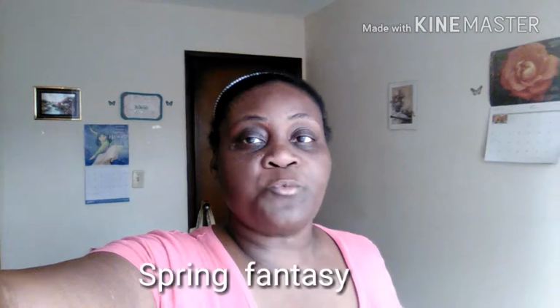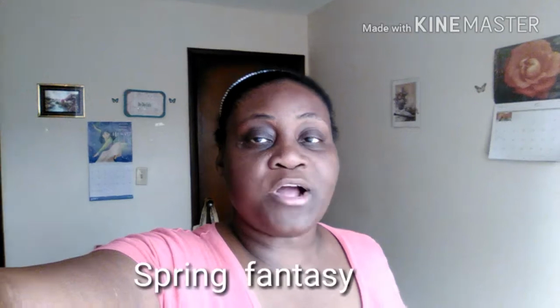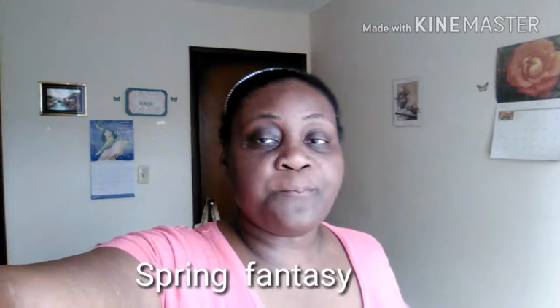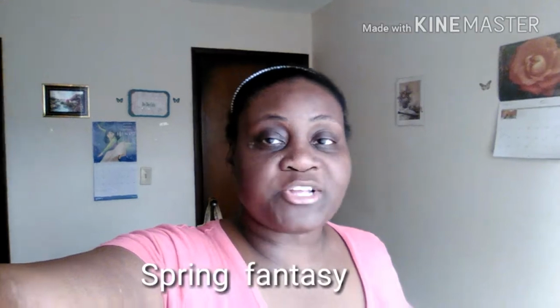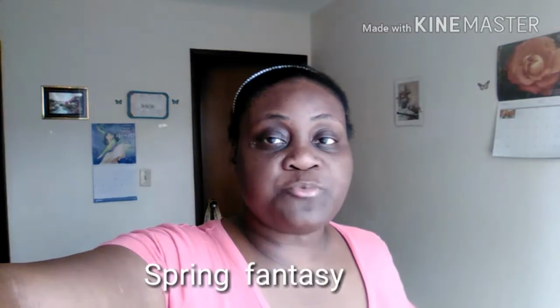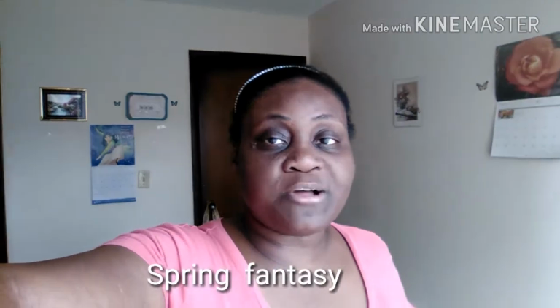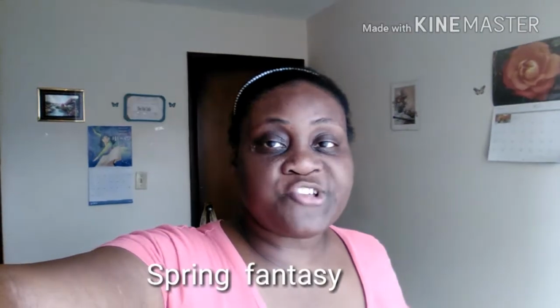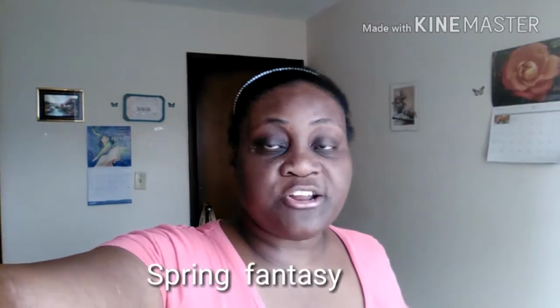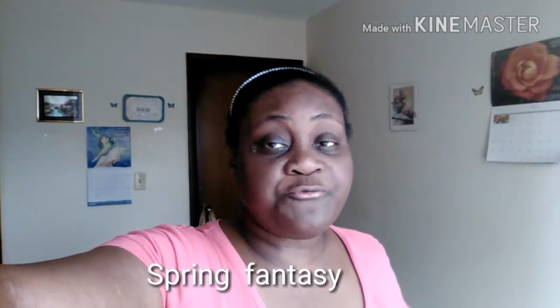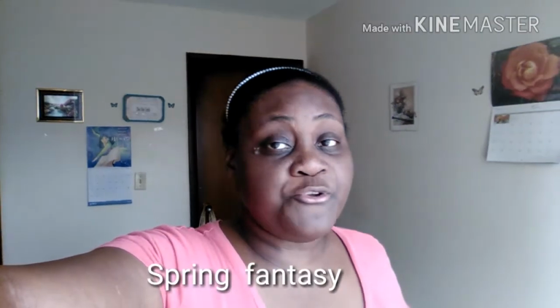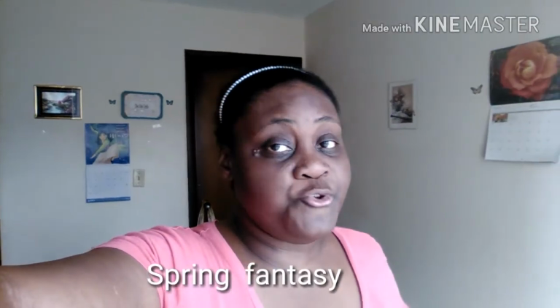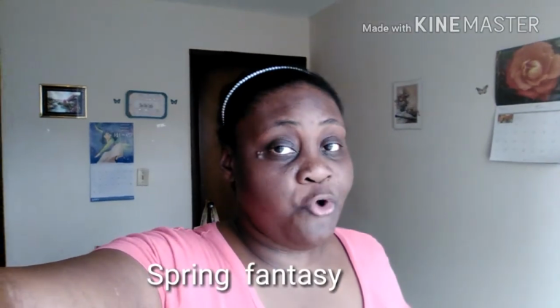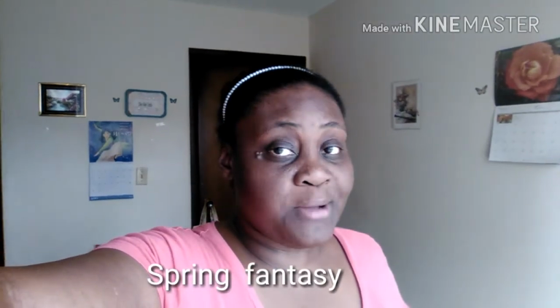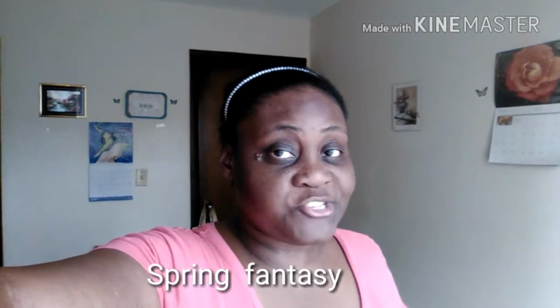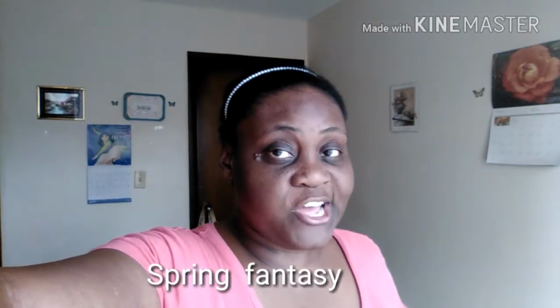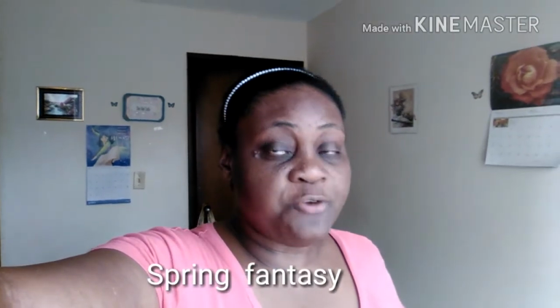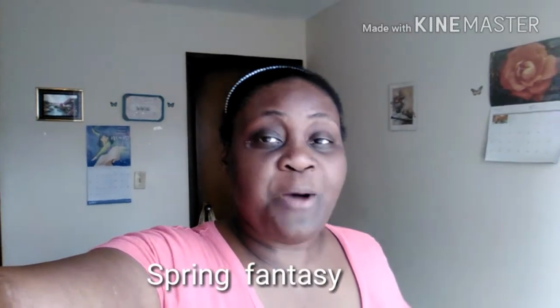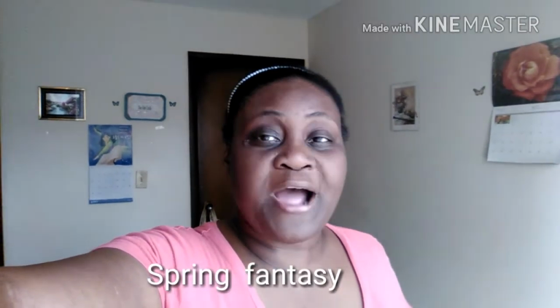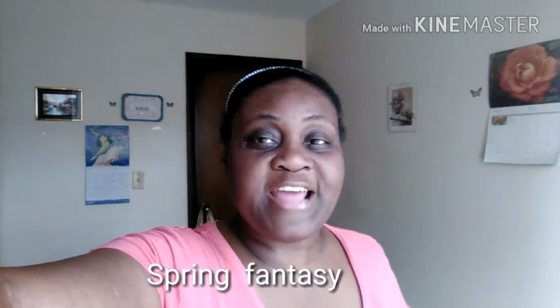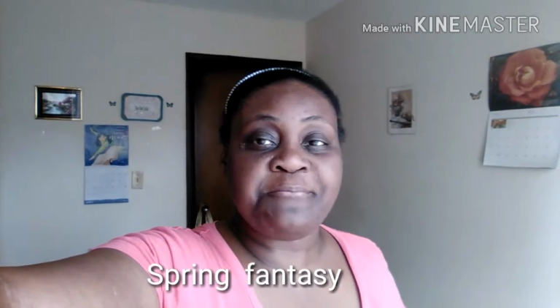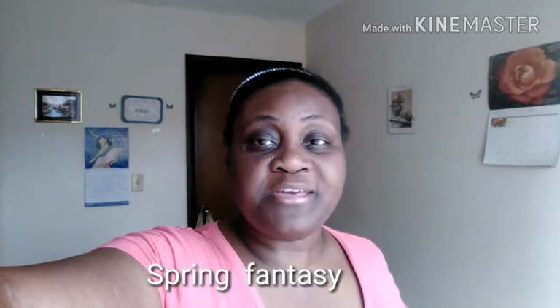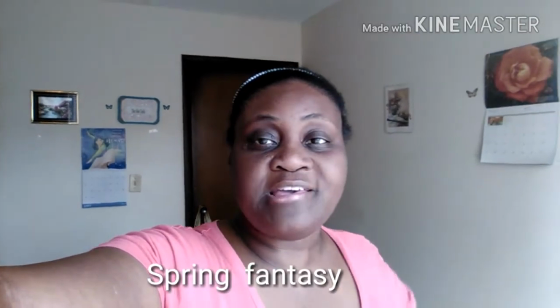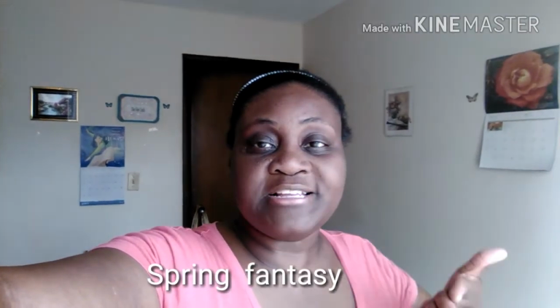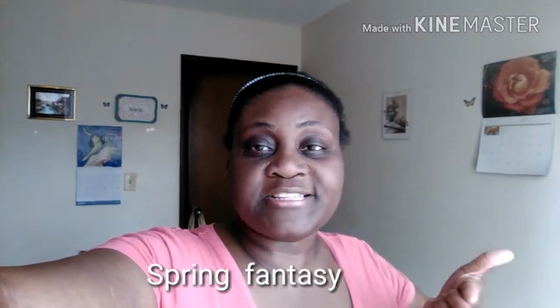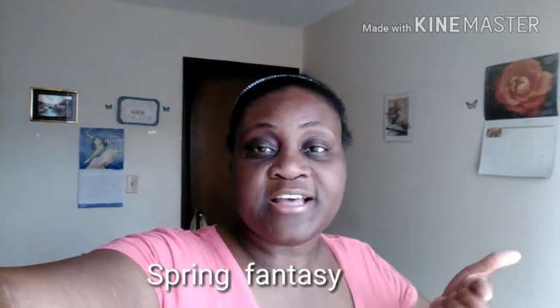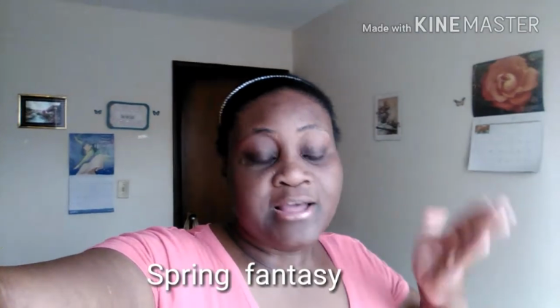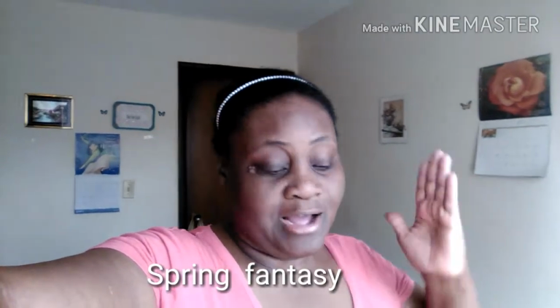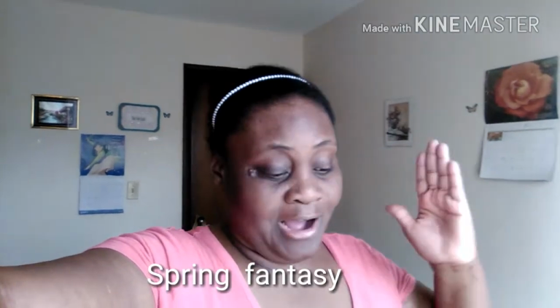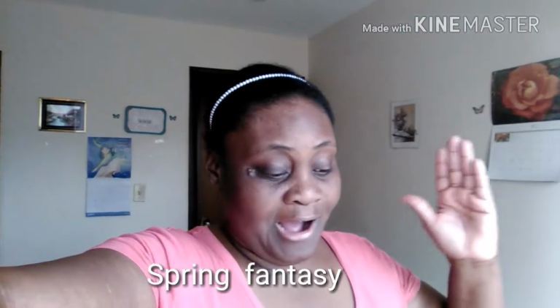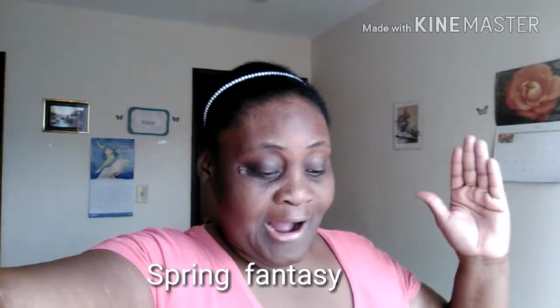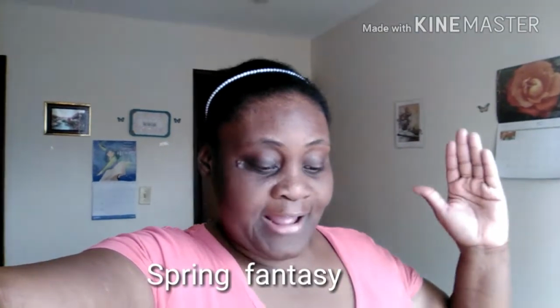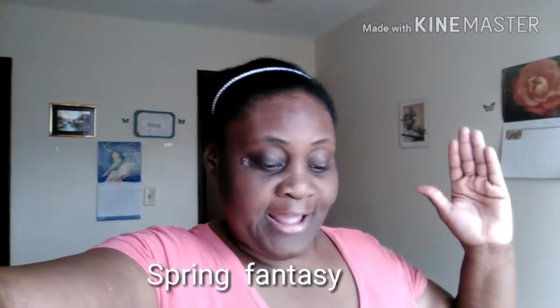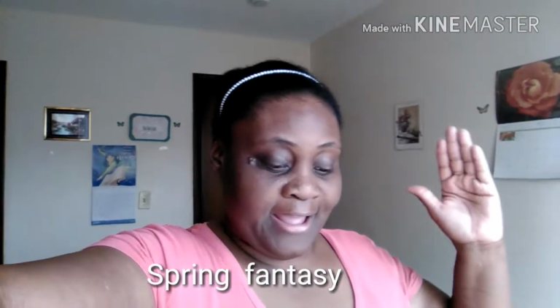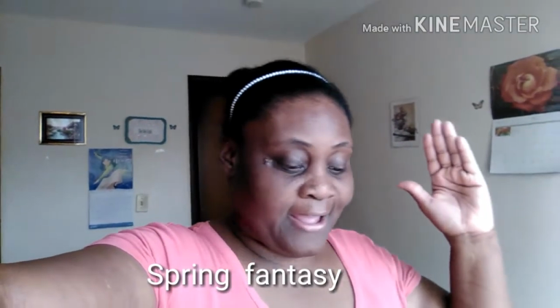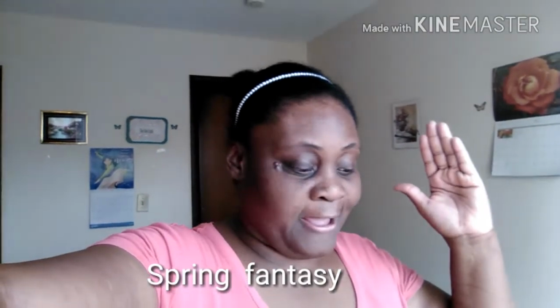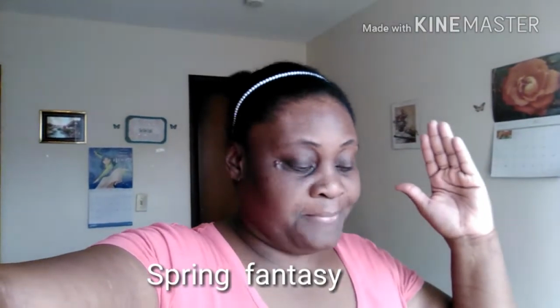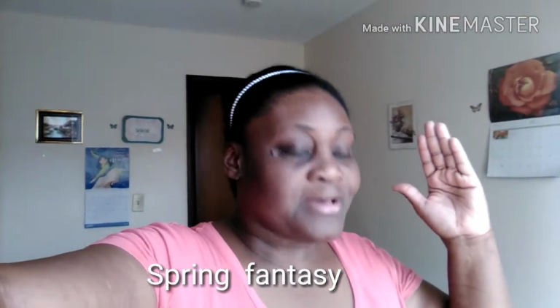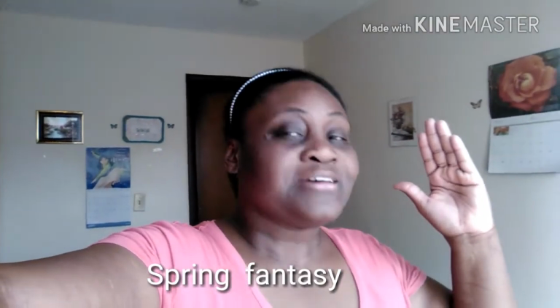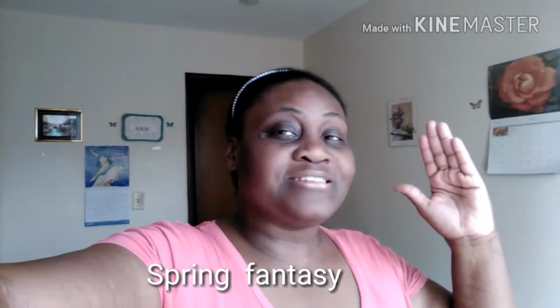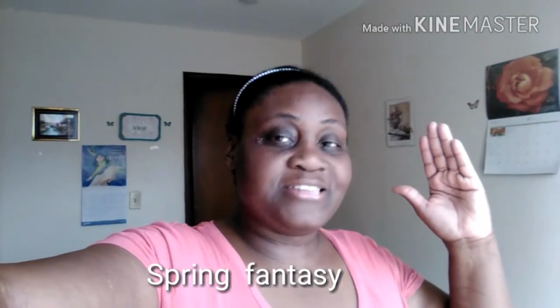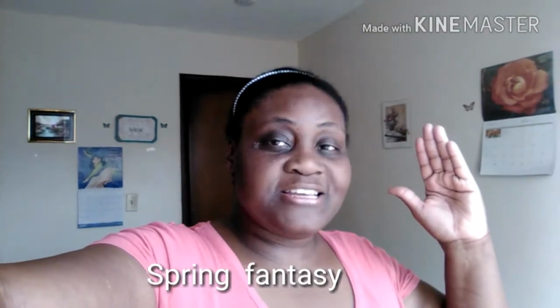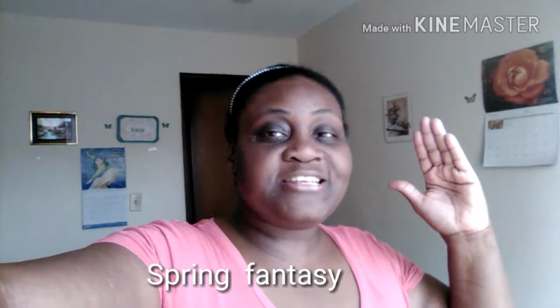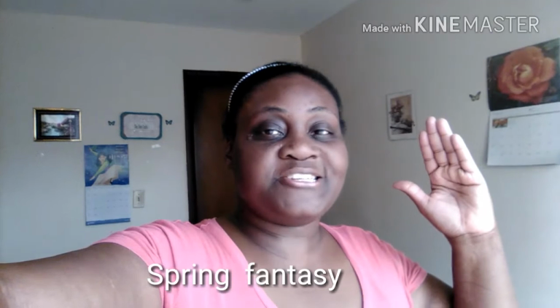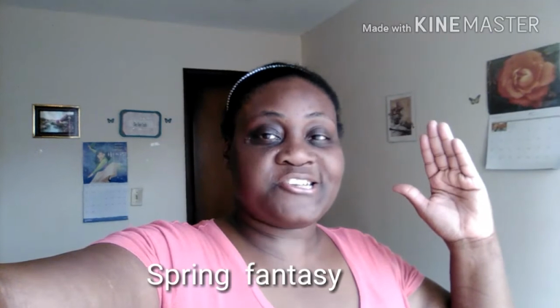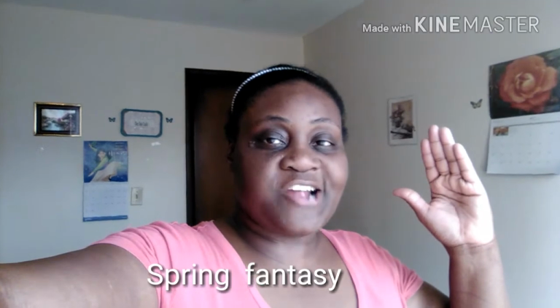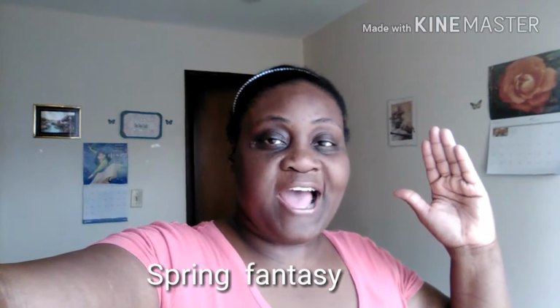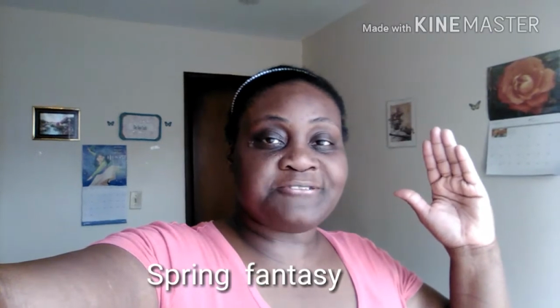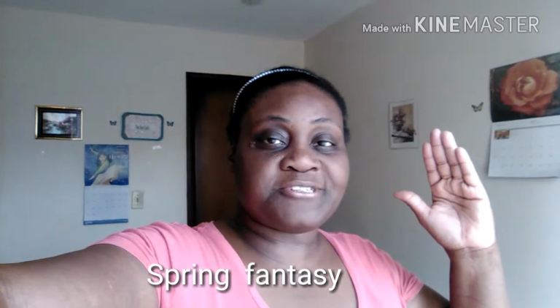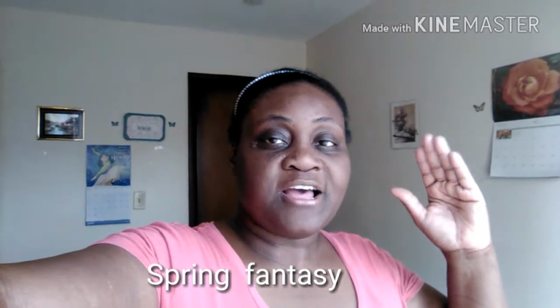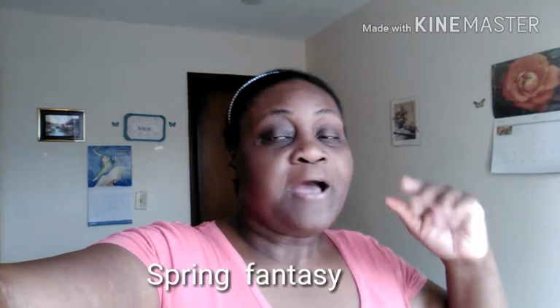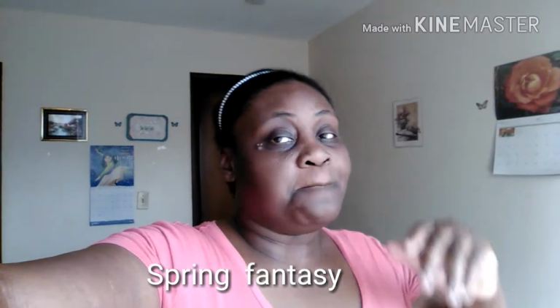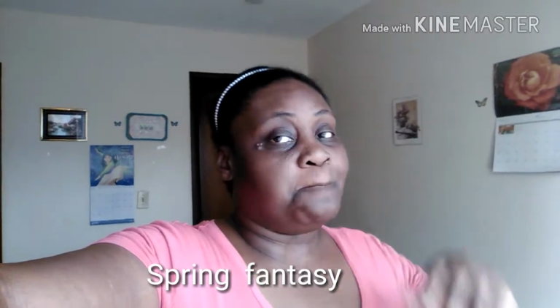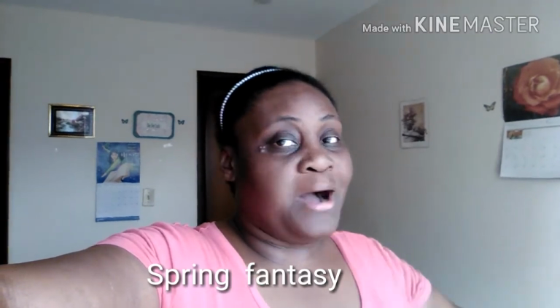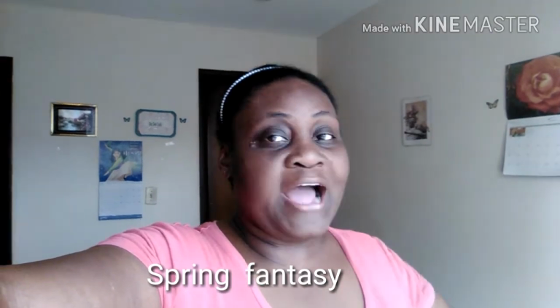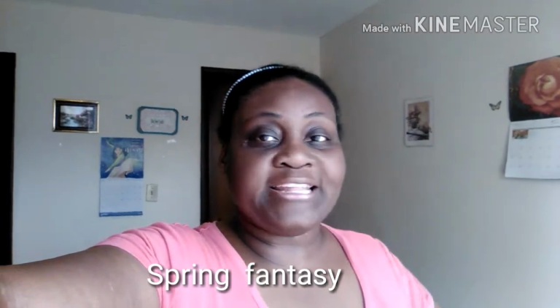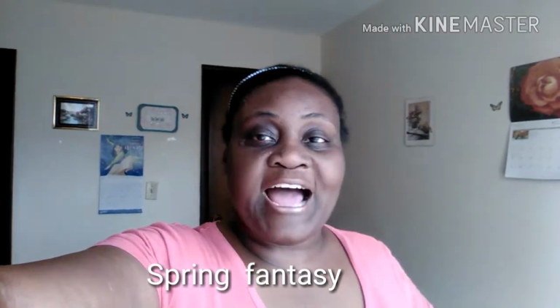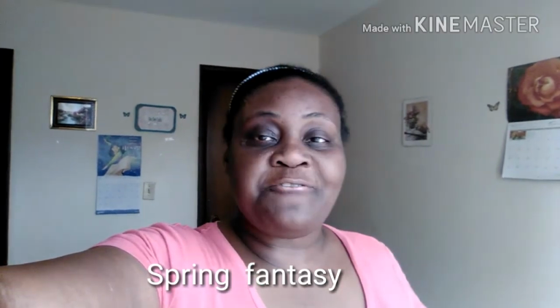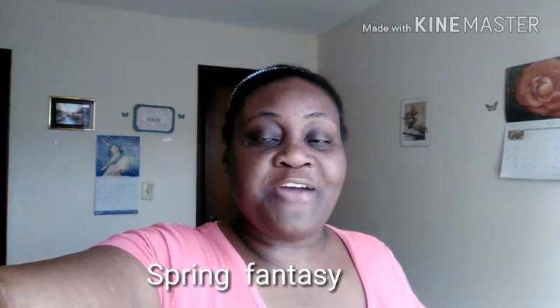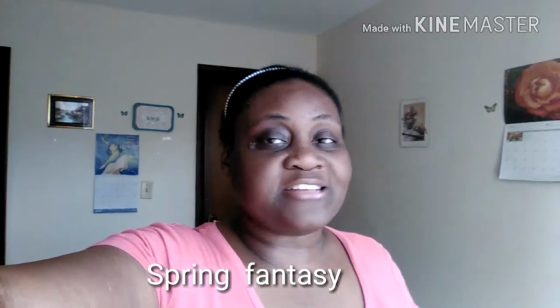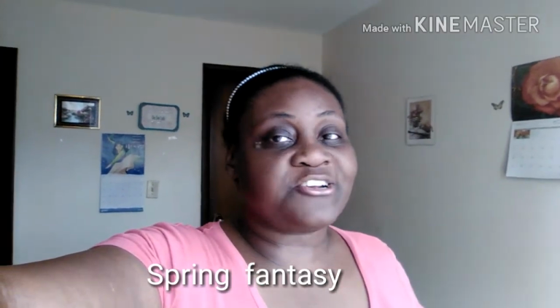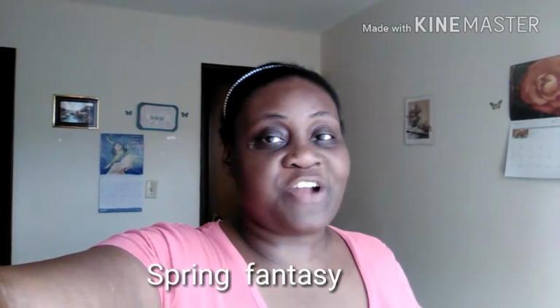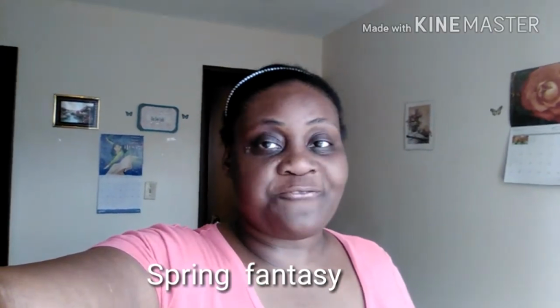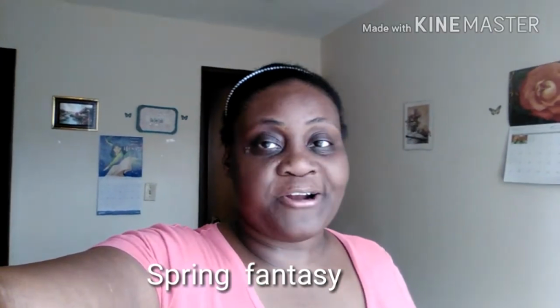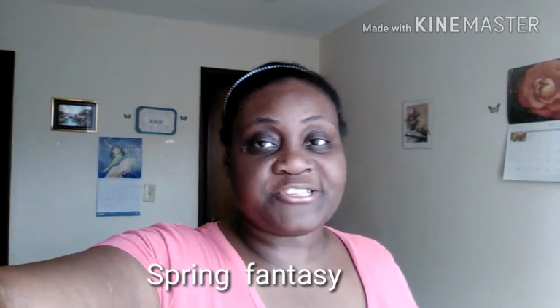Welcome back to my channel. If you're new here, my name is R.M. Dee Dee's Crafts — my life as a craft artist.